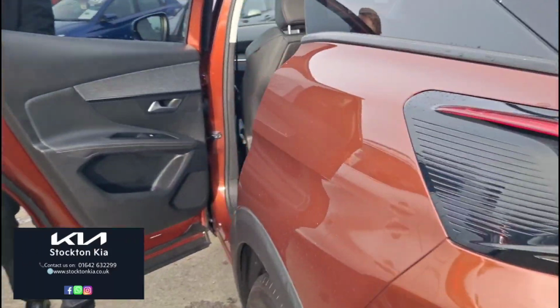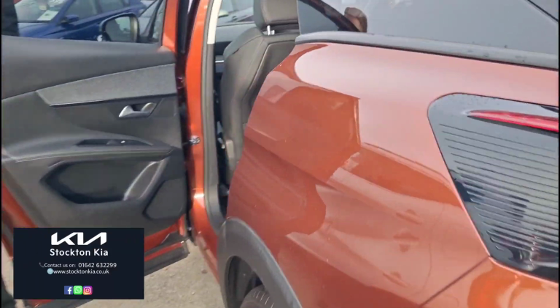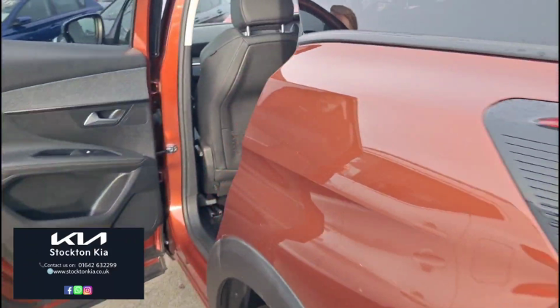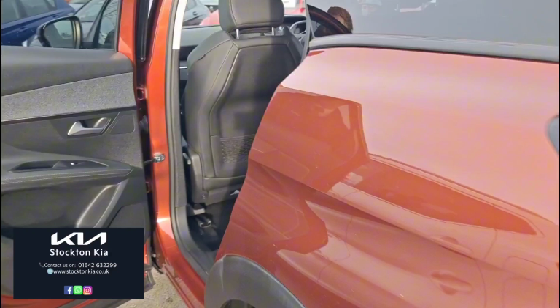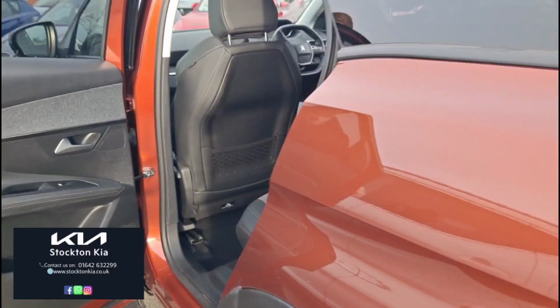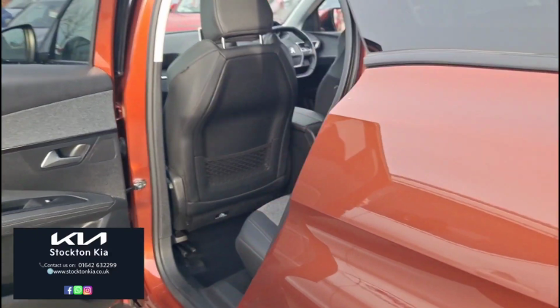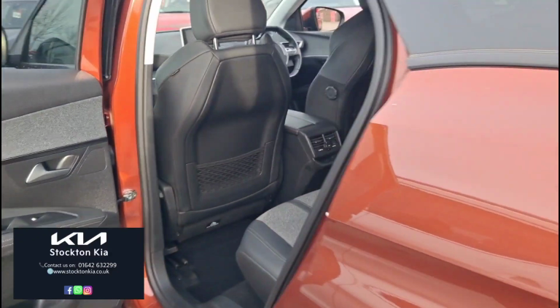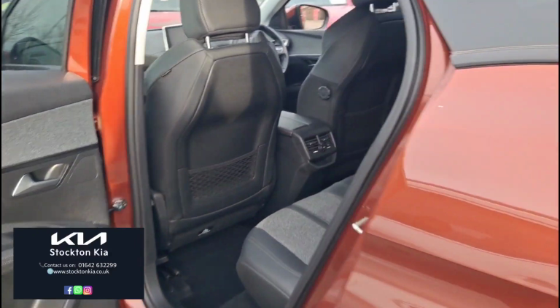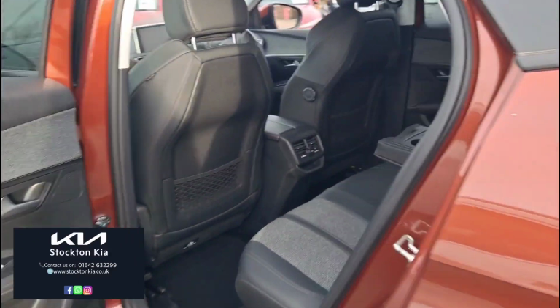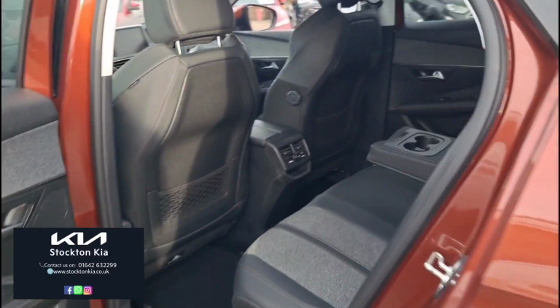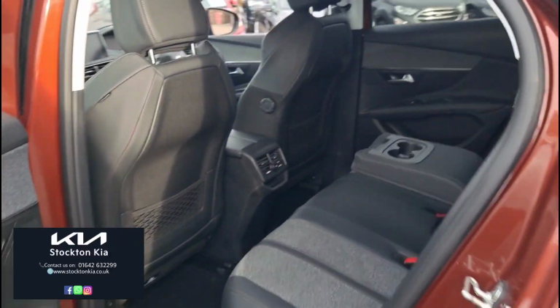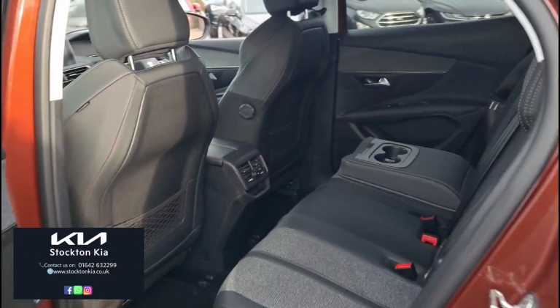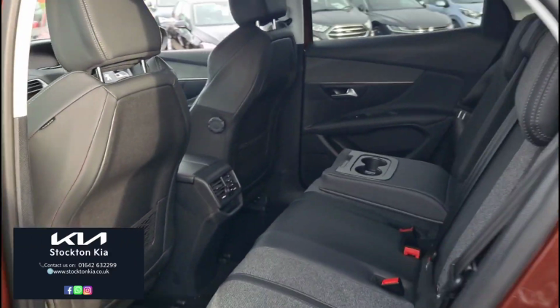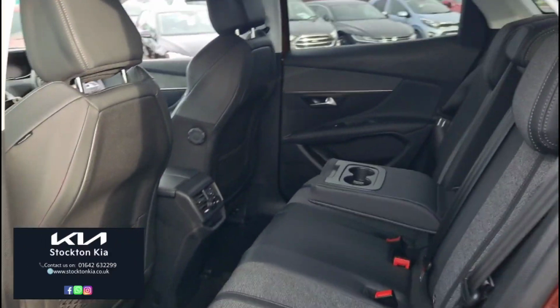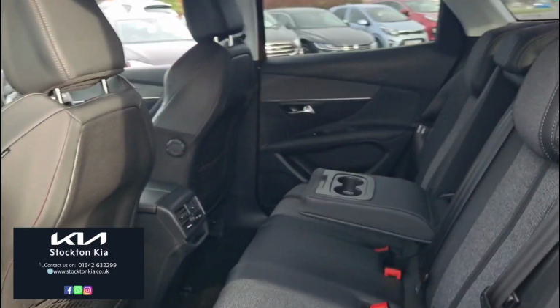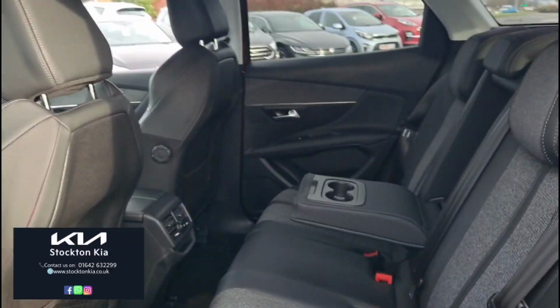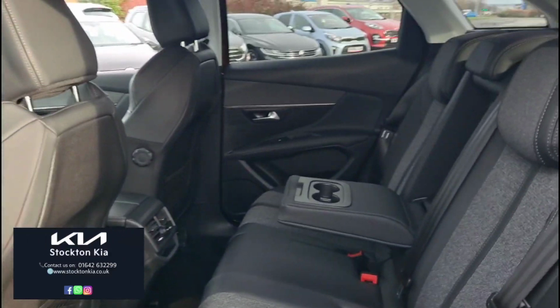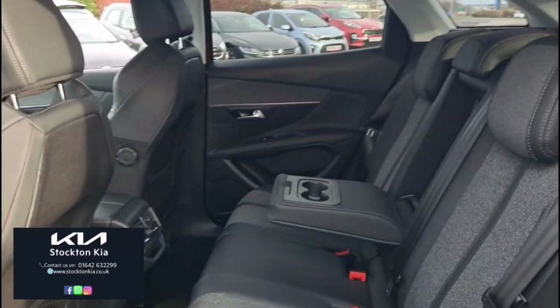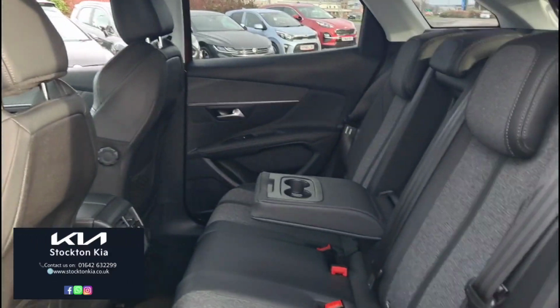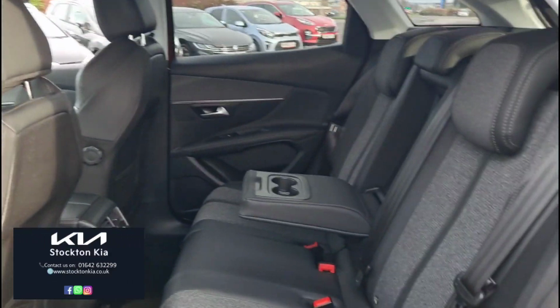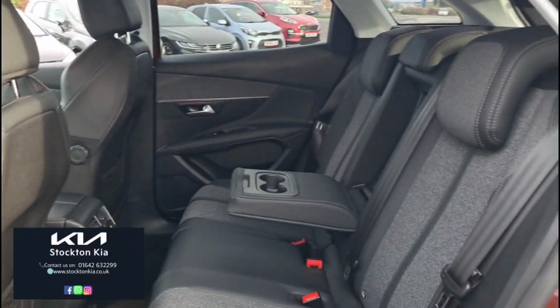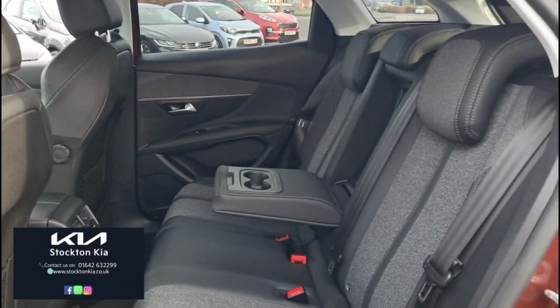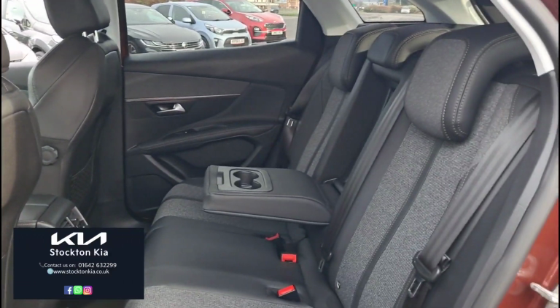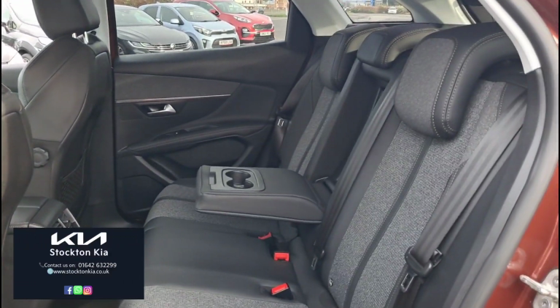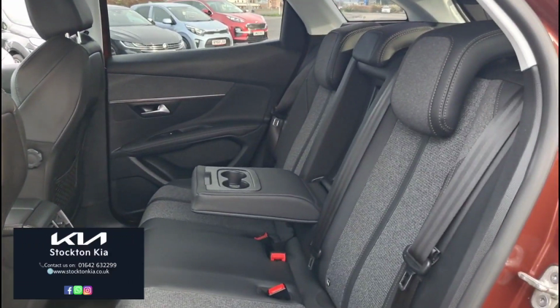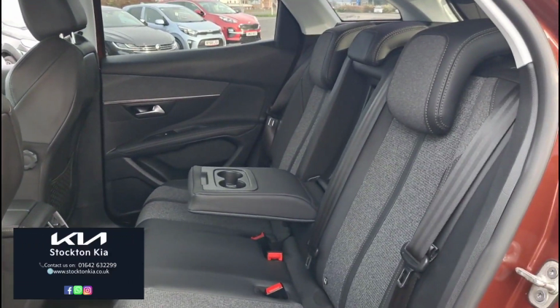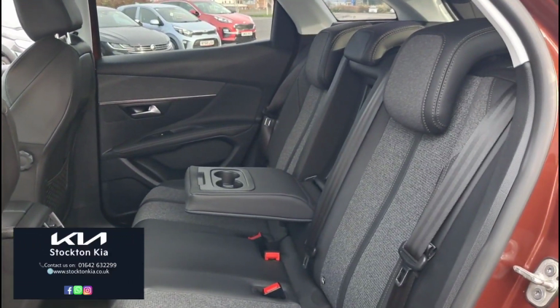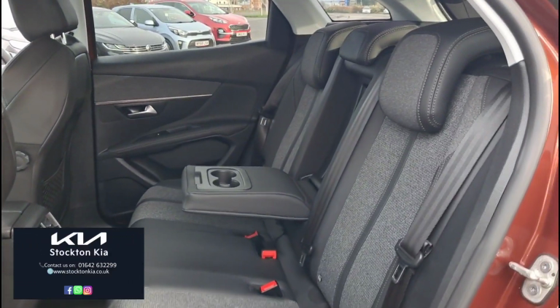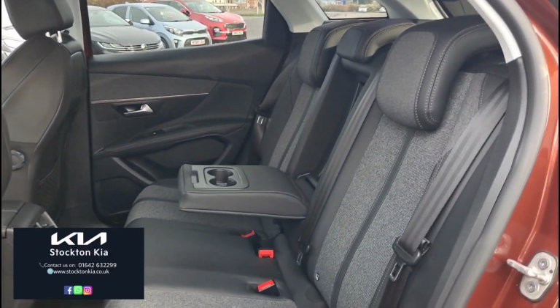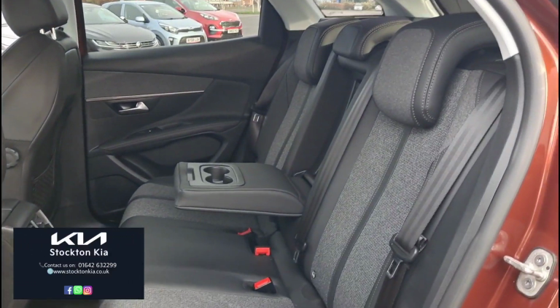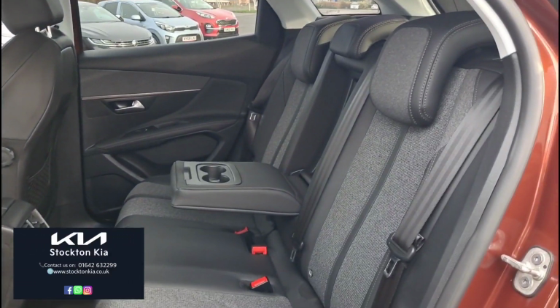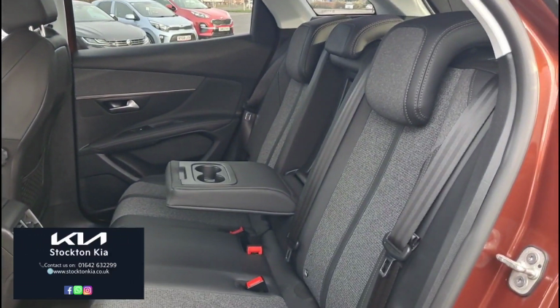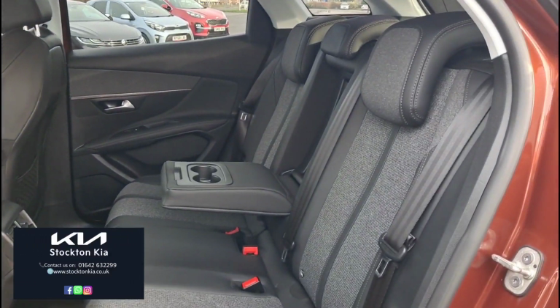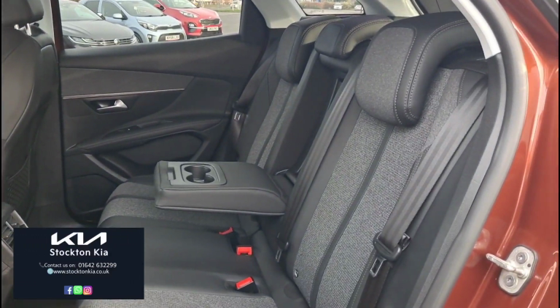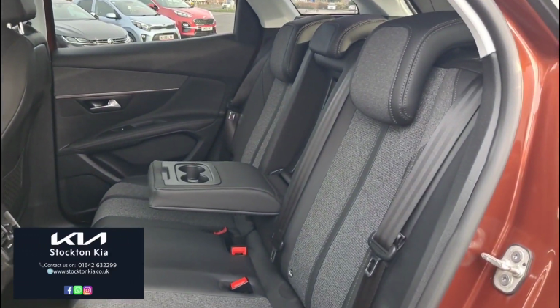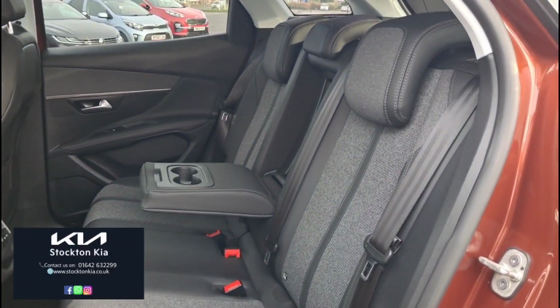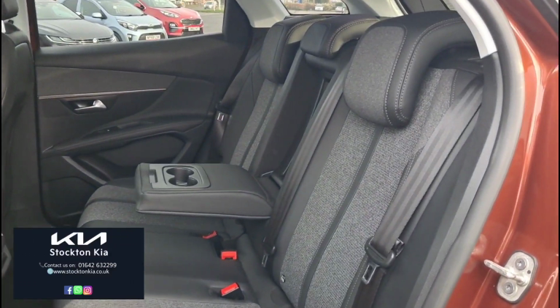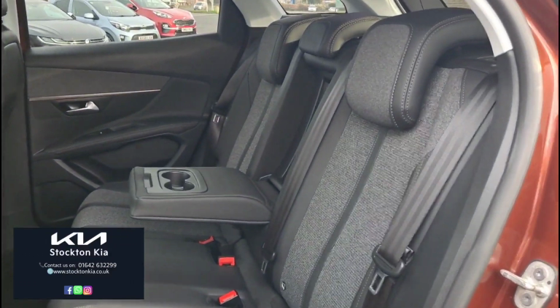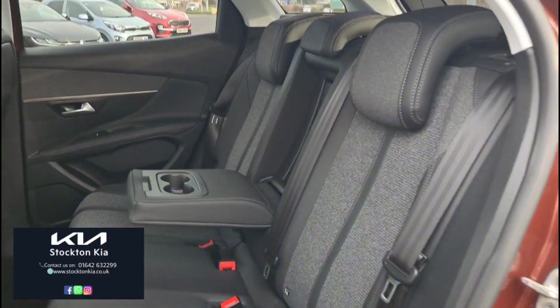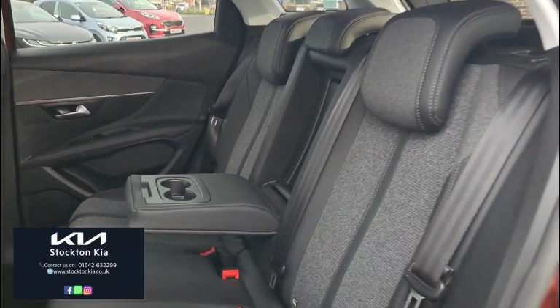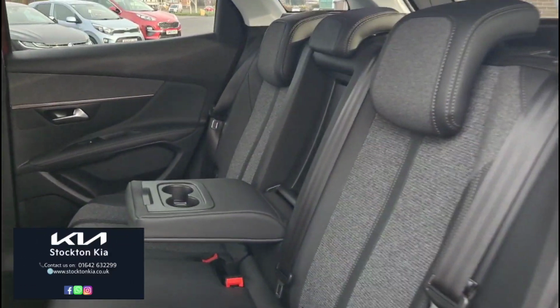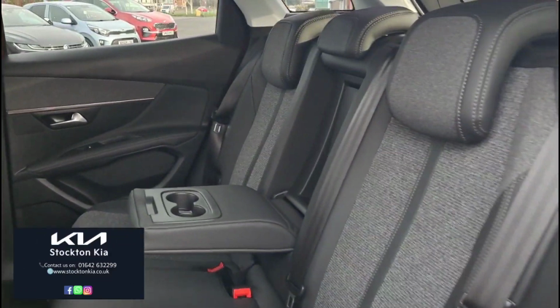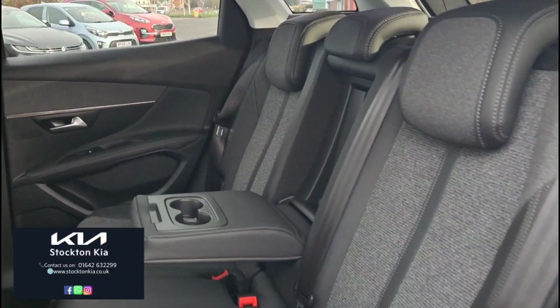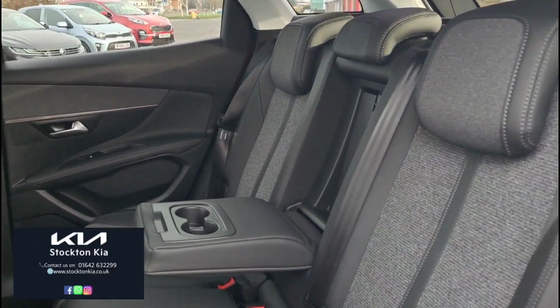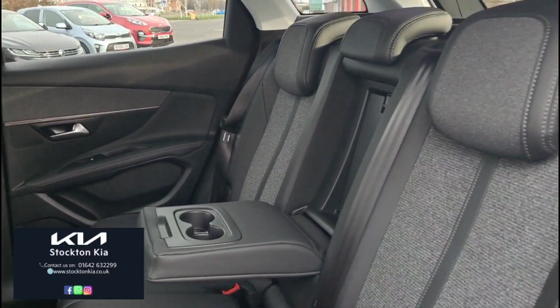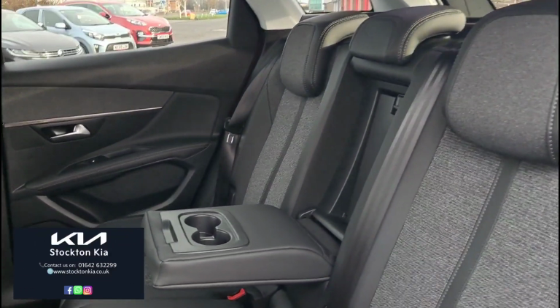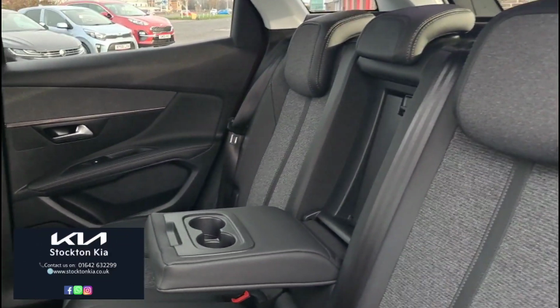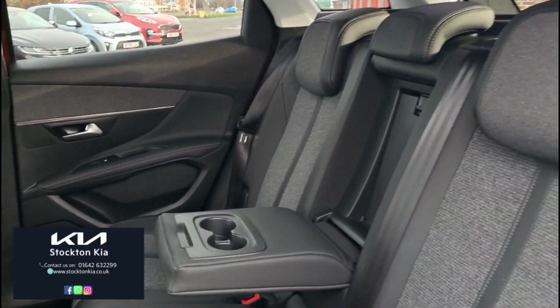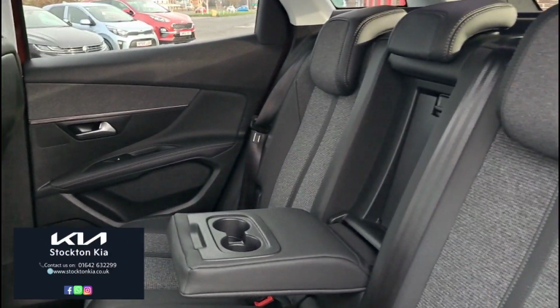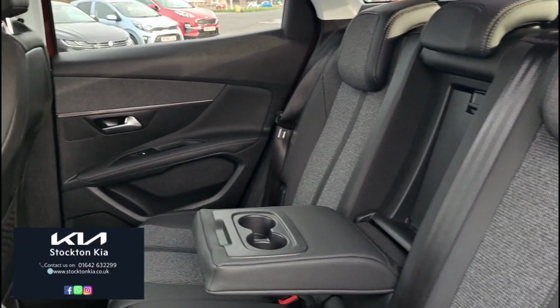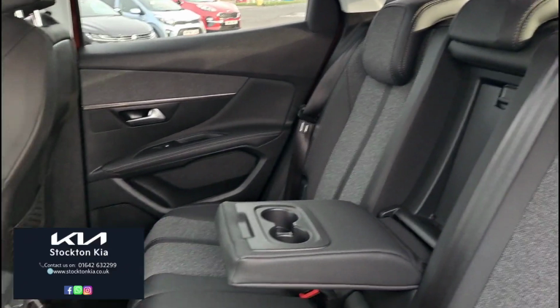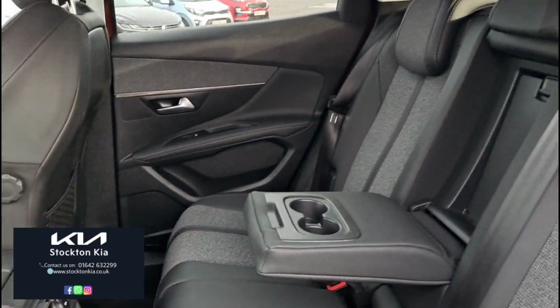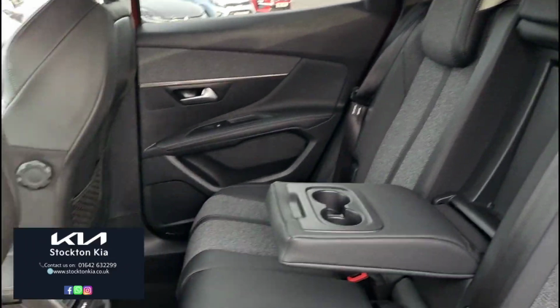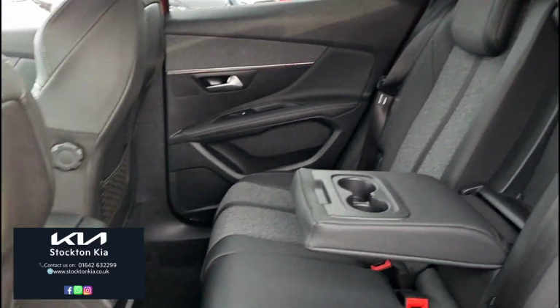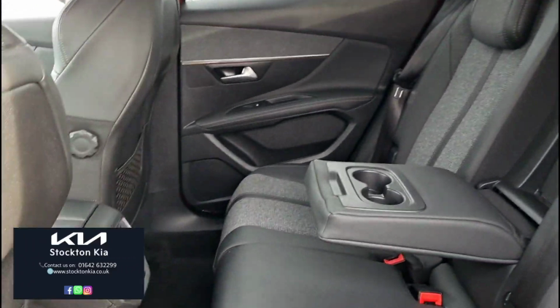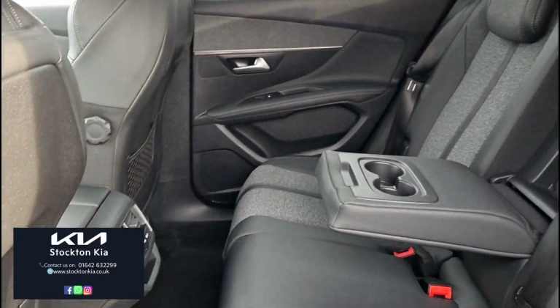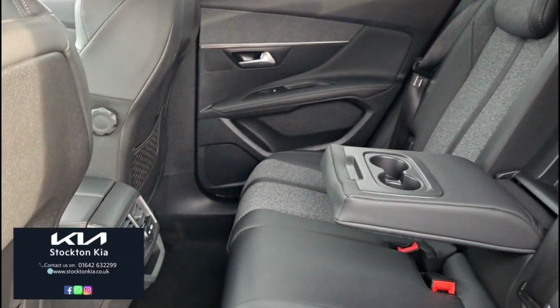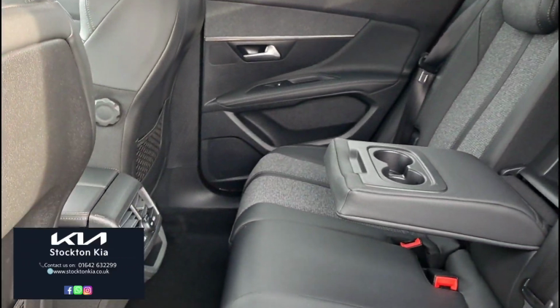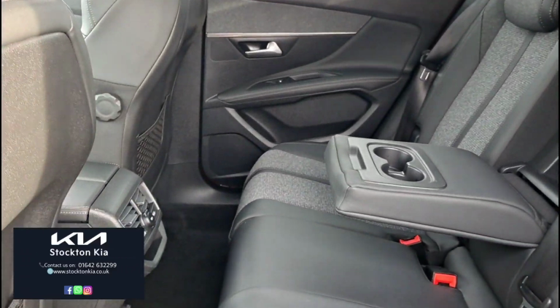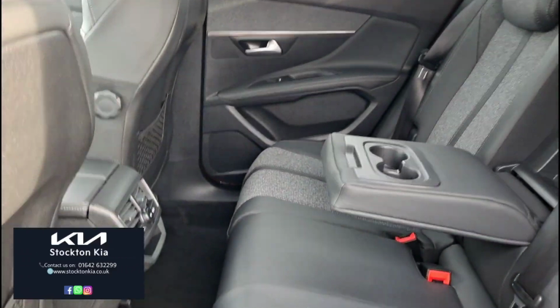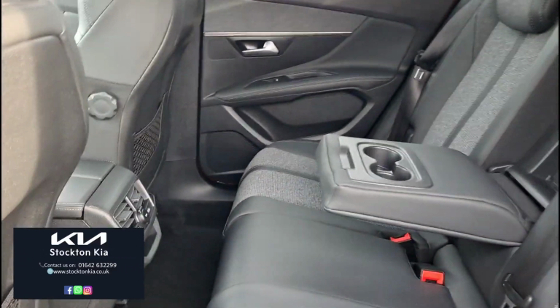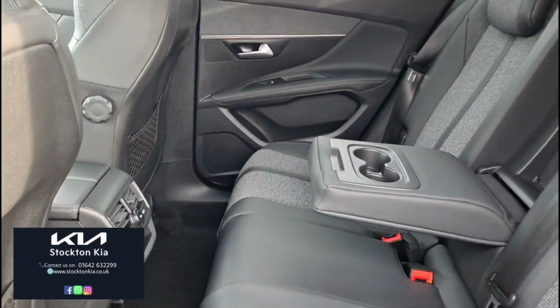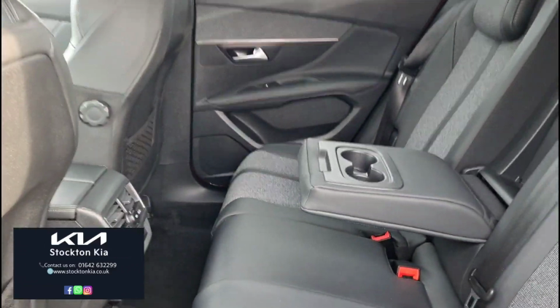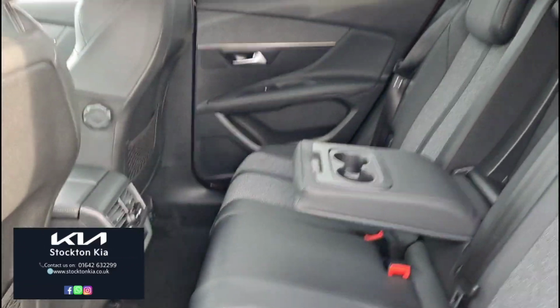There's plenty of space for three in the back, with the same trim level as you get in the front, and a nice centralised armrest with twin cup holders as well.